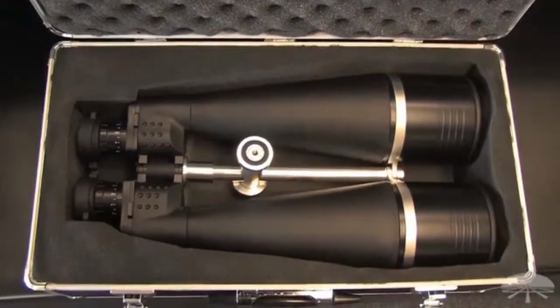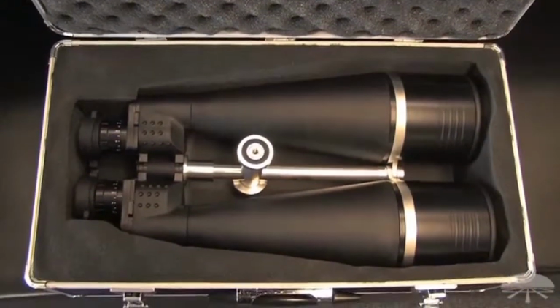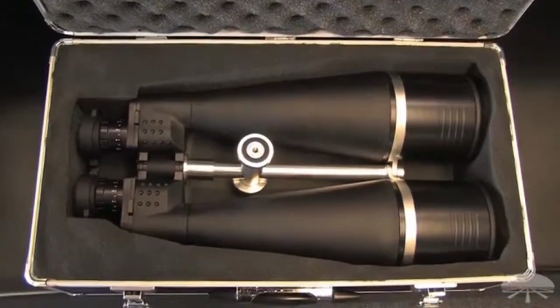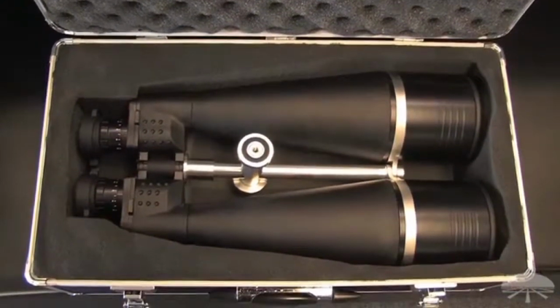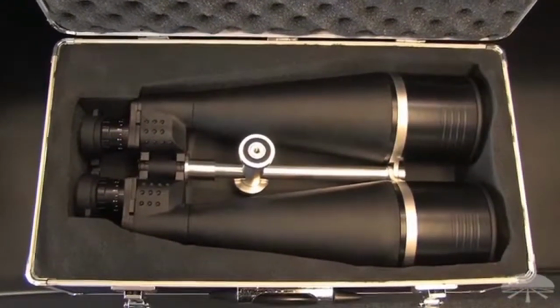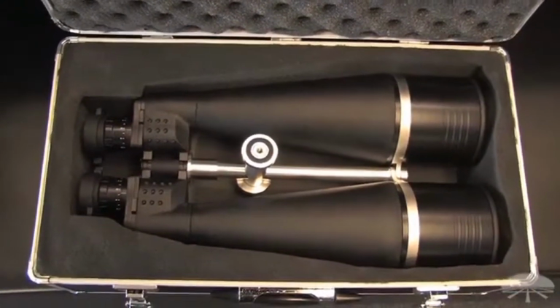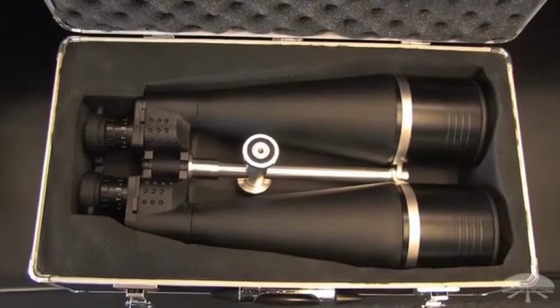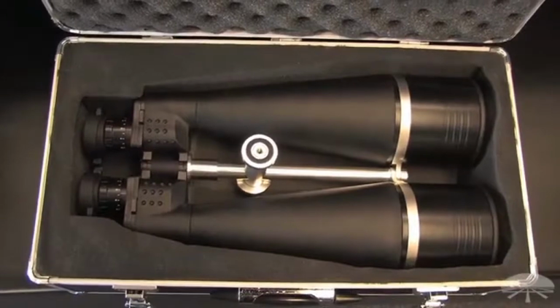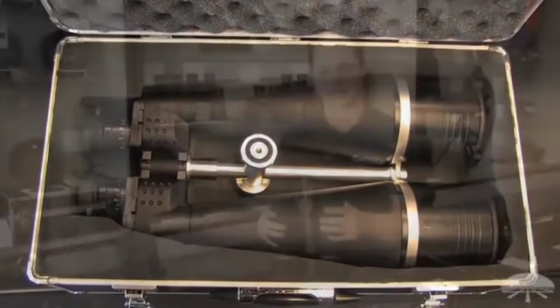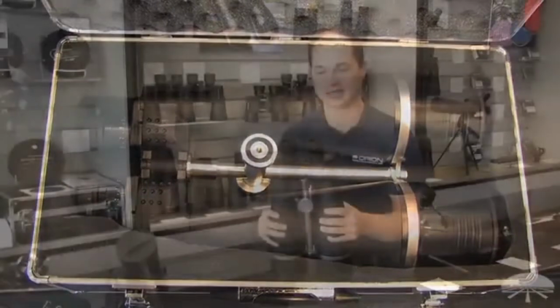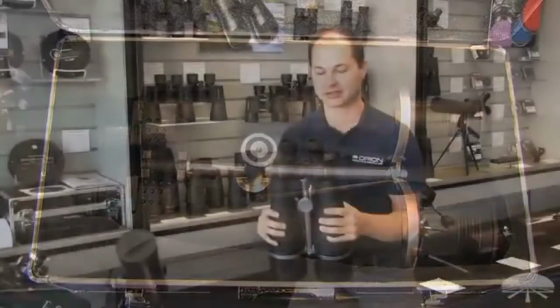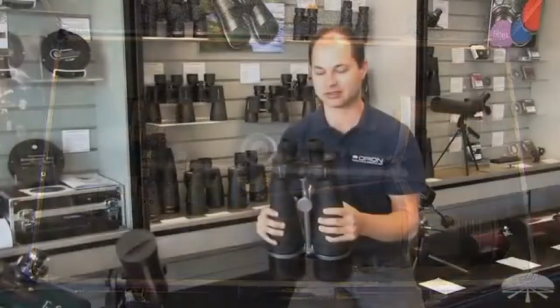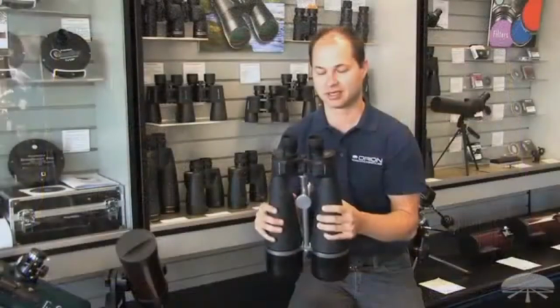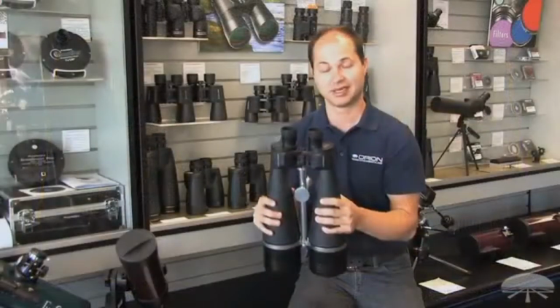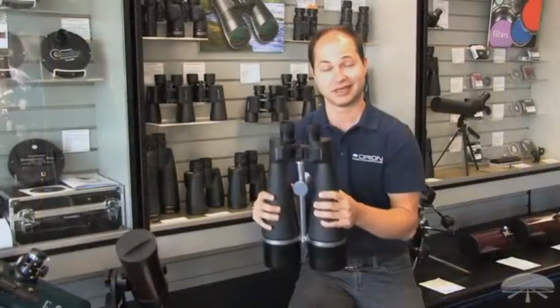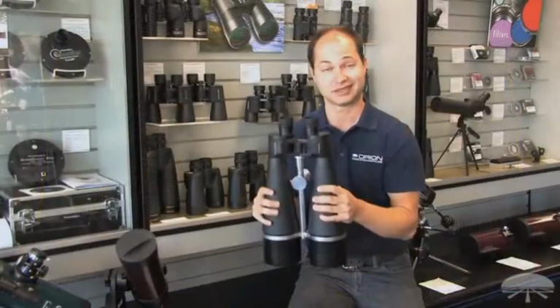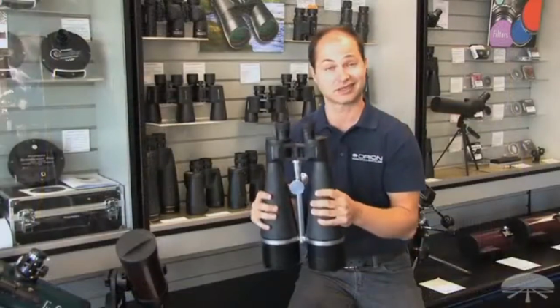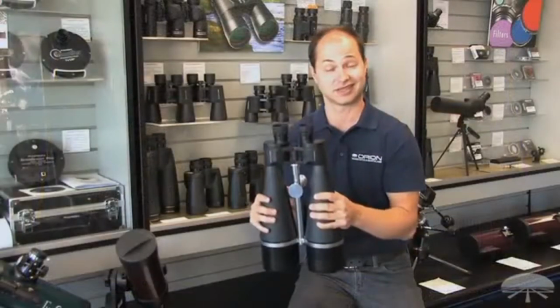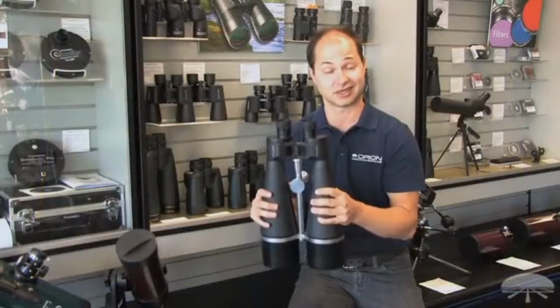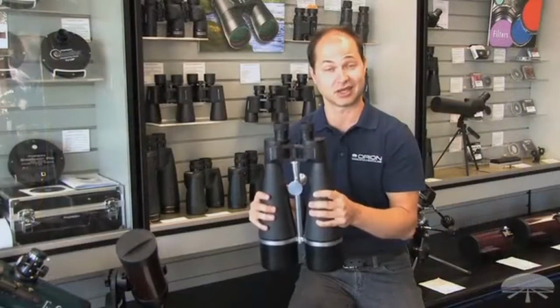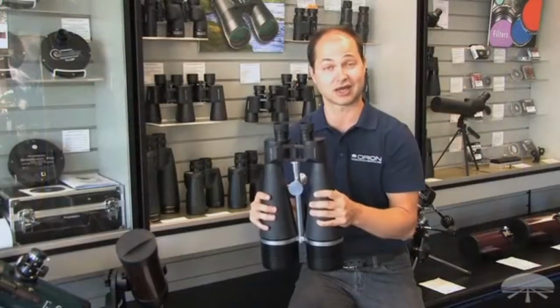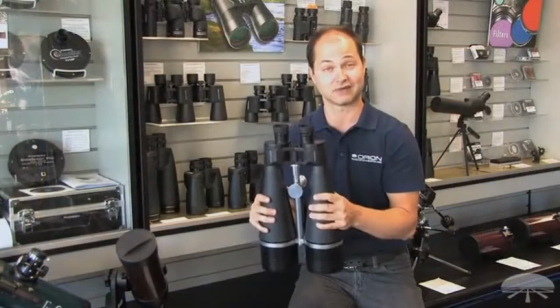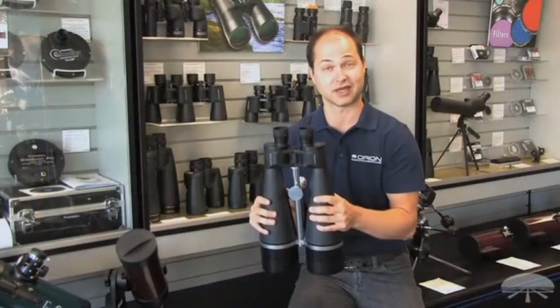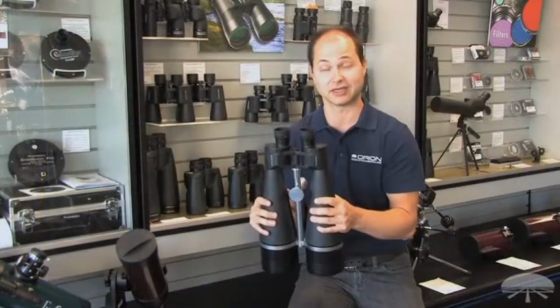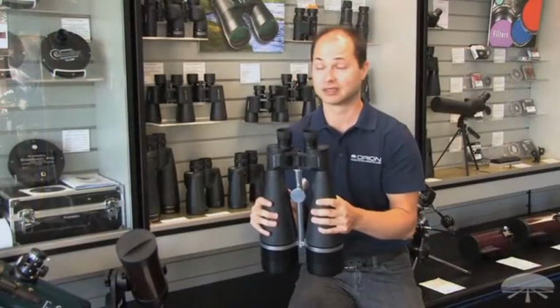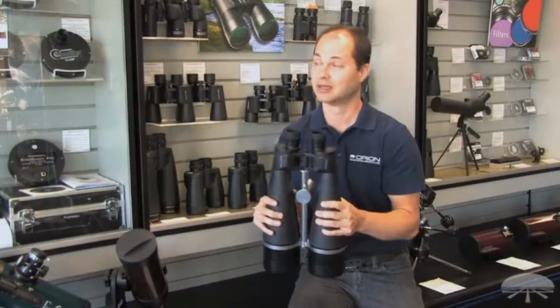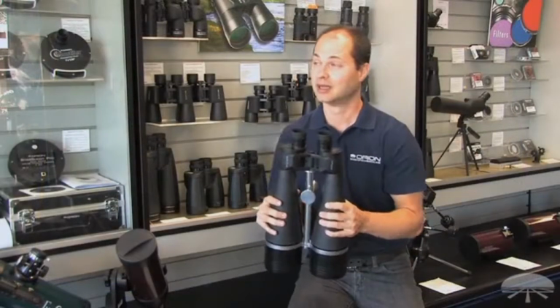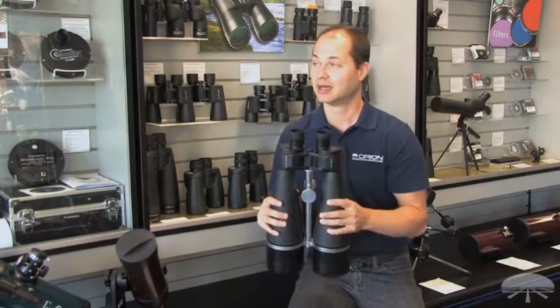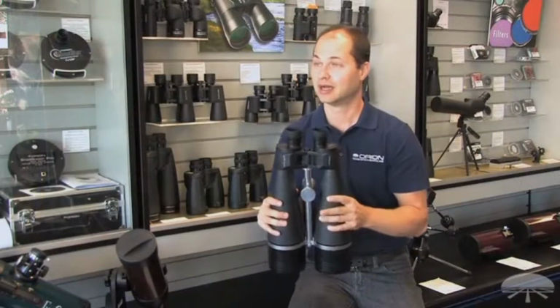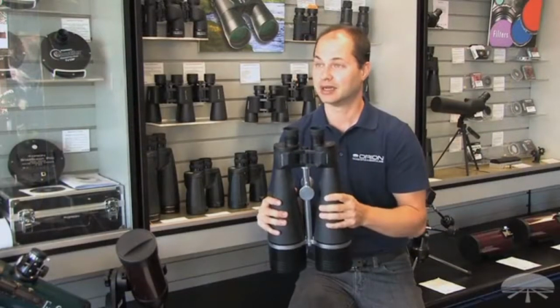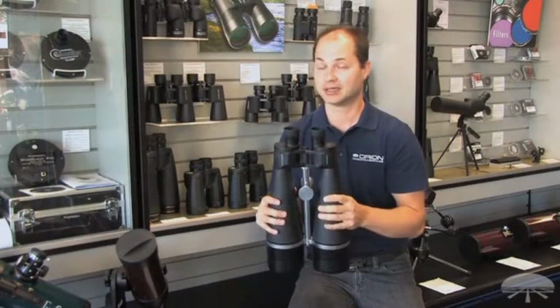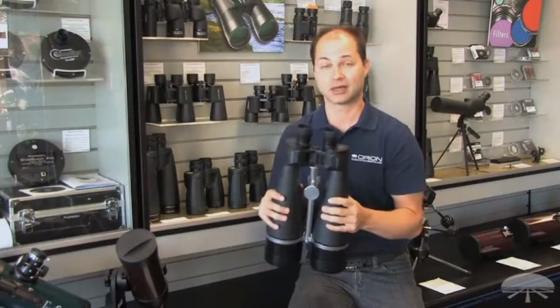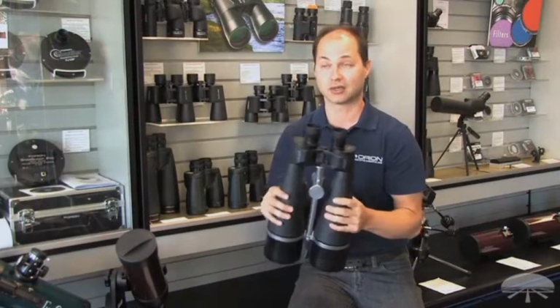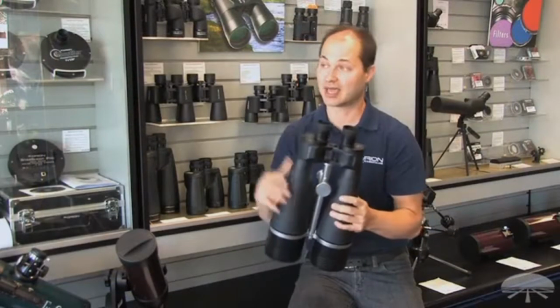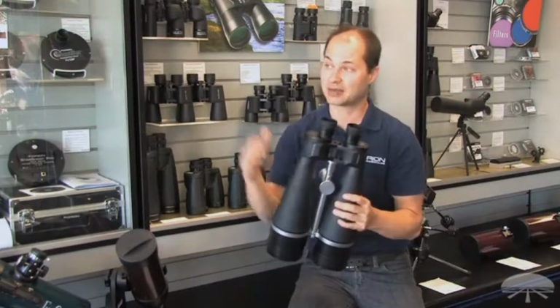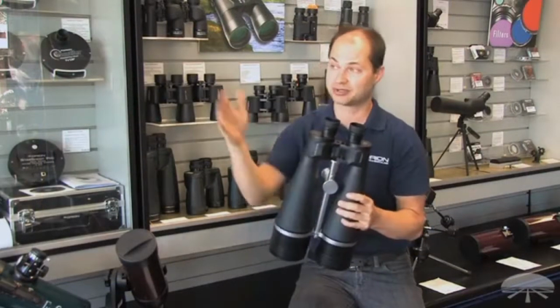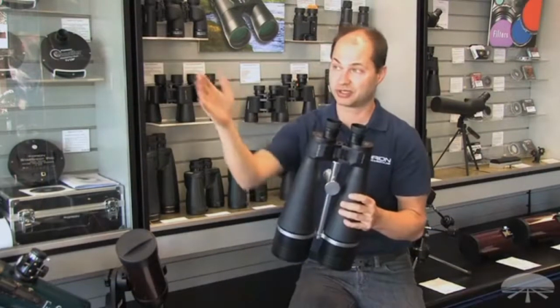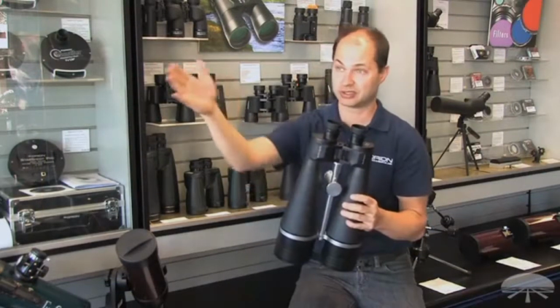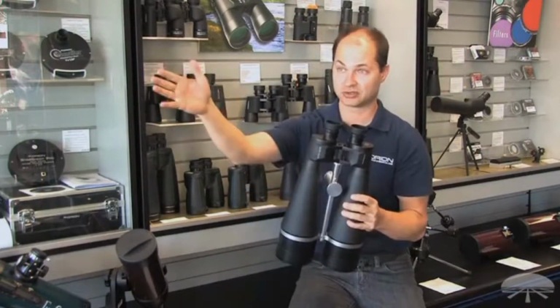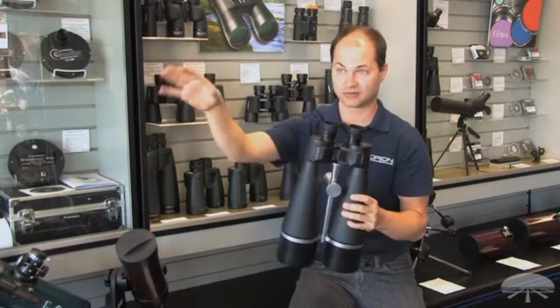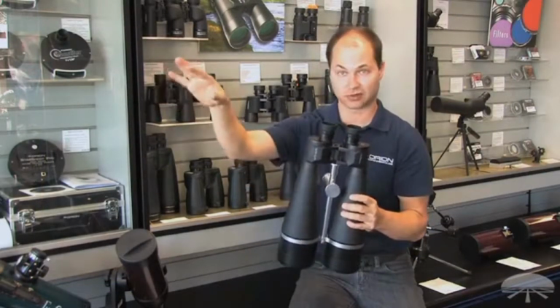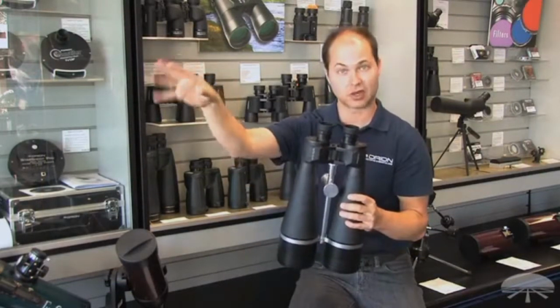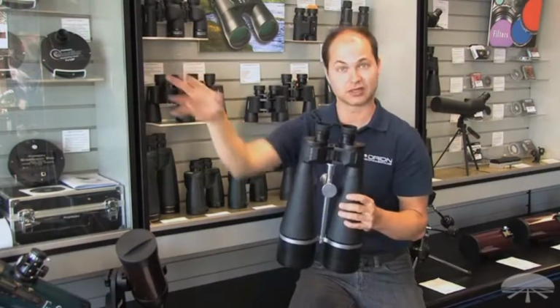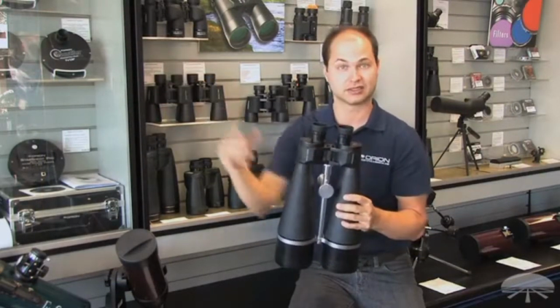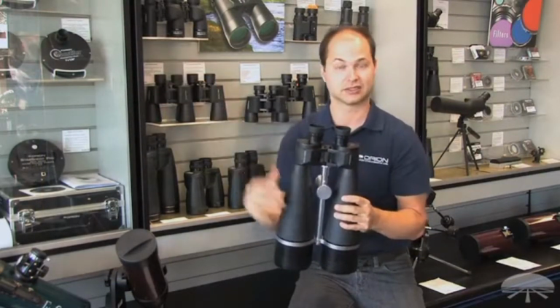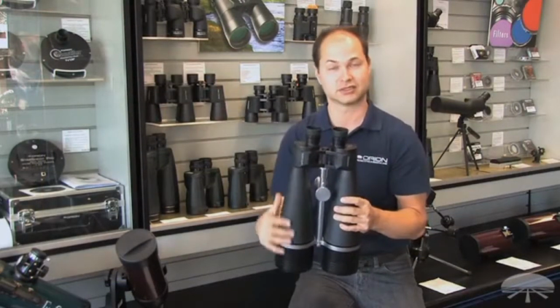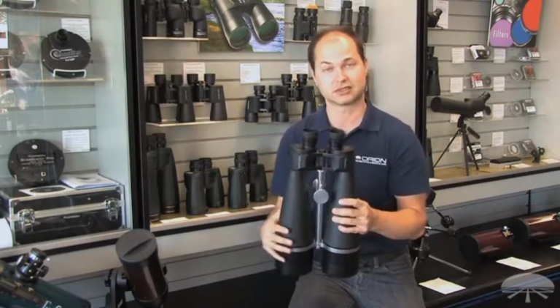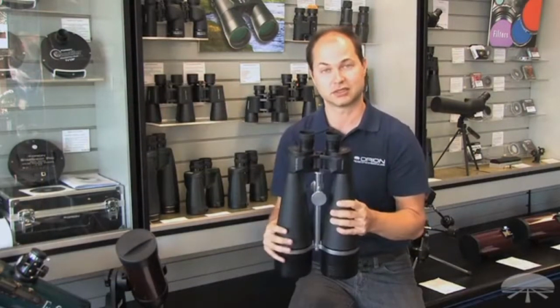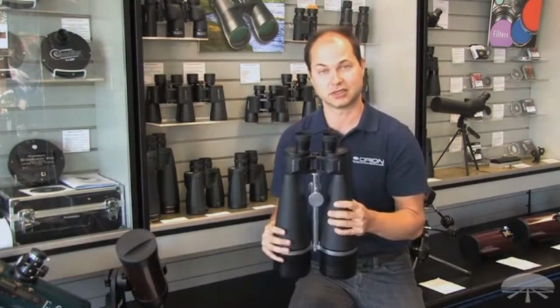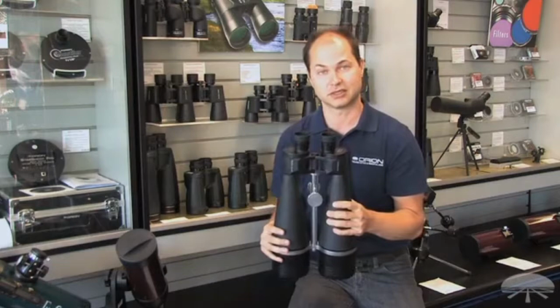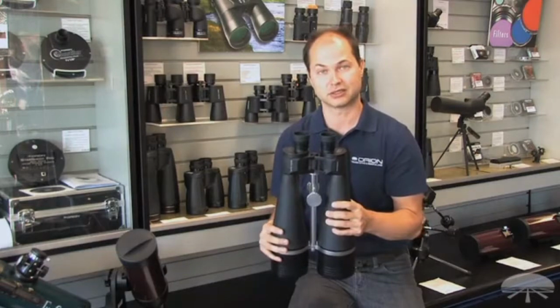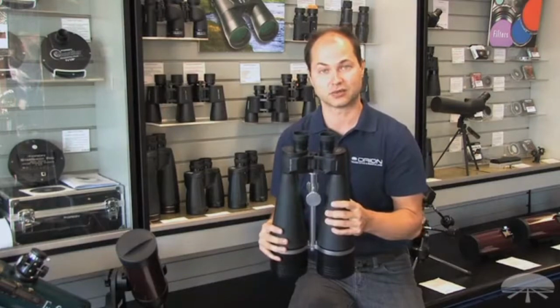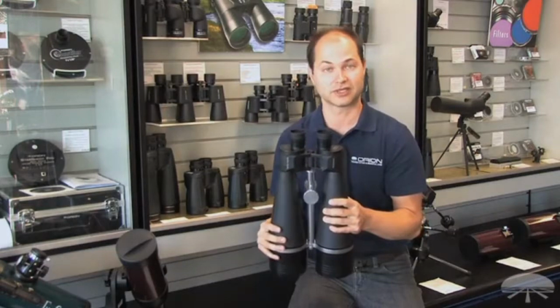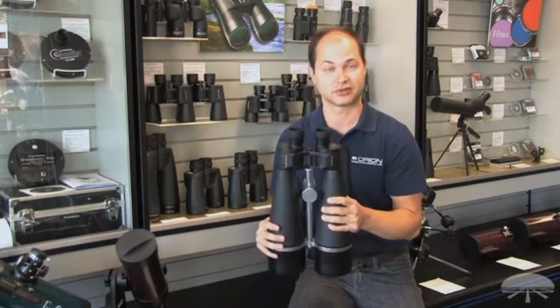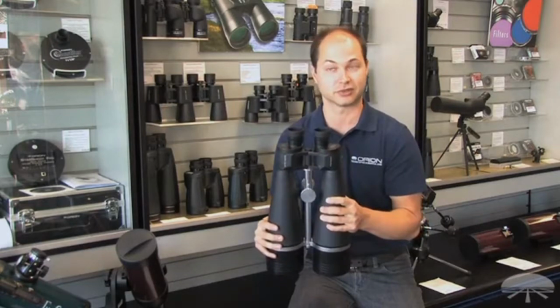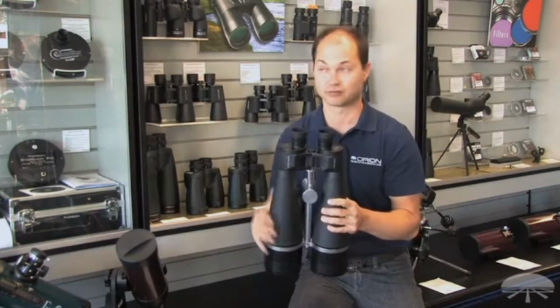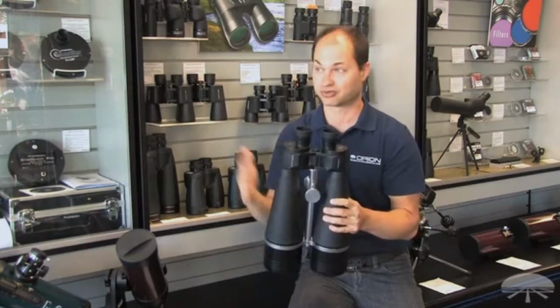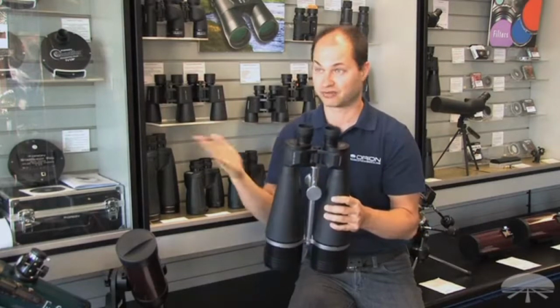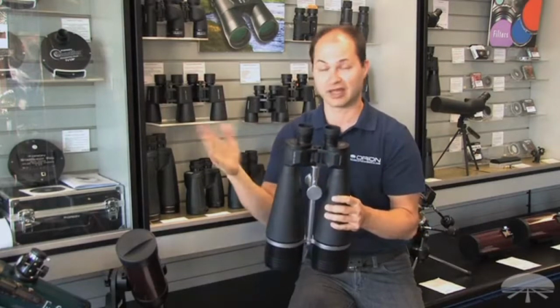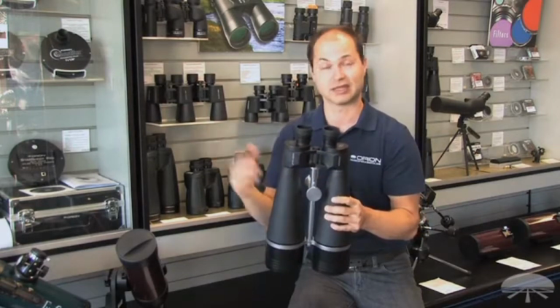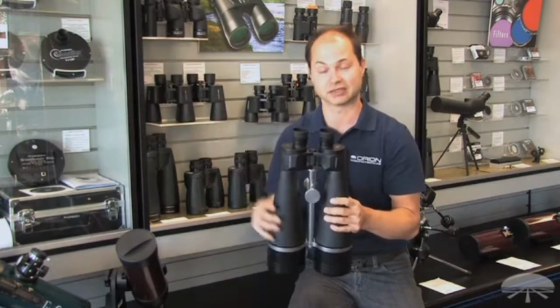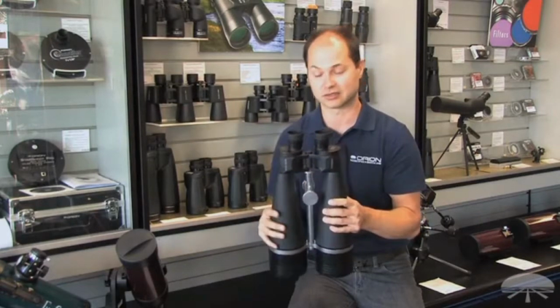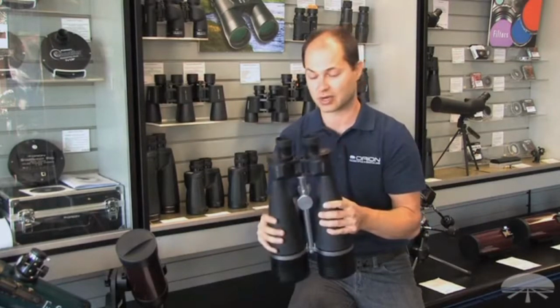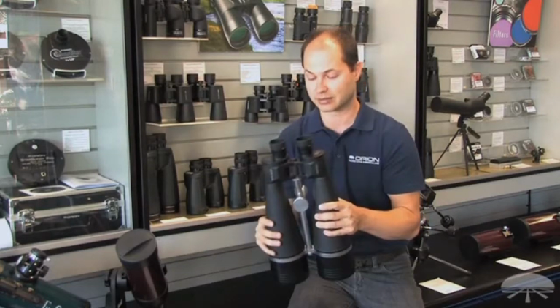This is excellent for scanning the night sky, looking at star clusters, nebulae, and some brighter galaxies — it takes in a lot of light. Not only that, but you can use it for long-distance terrestrial surveillance as well.